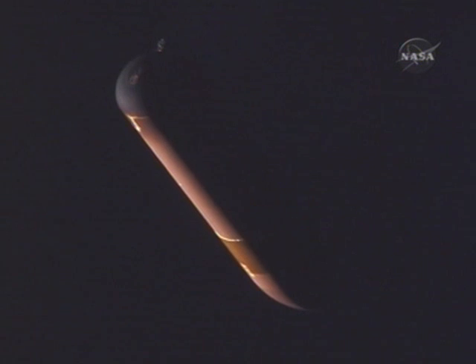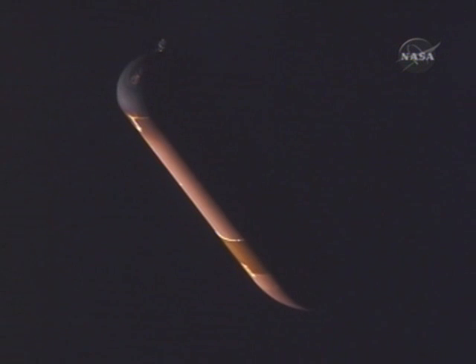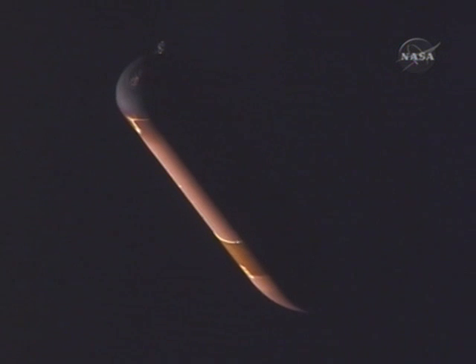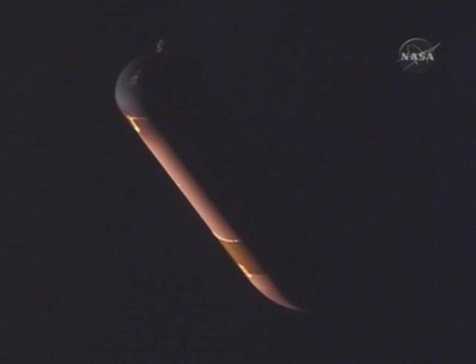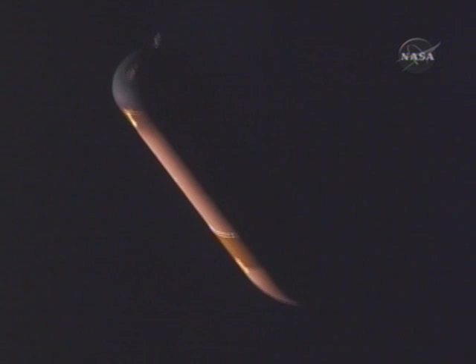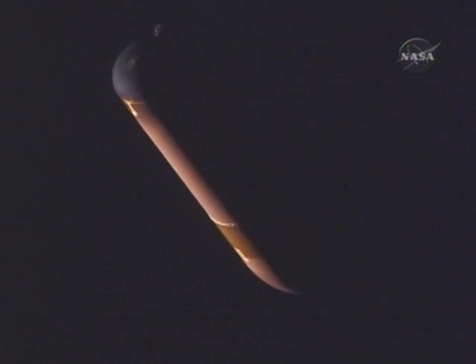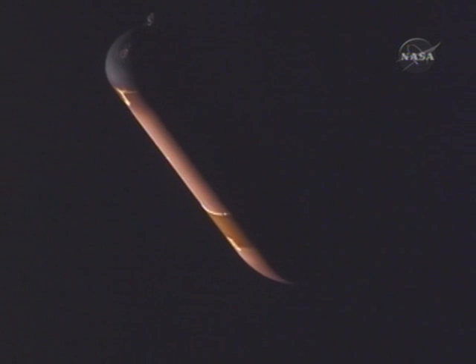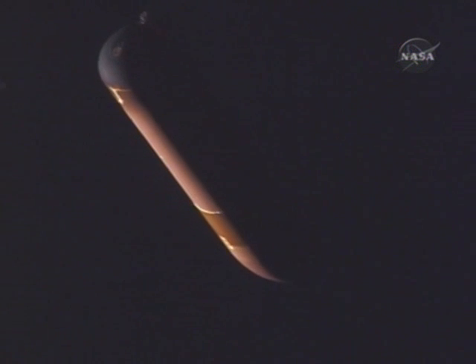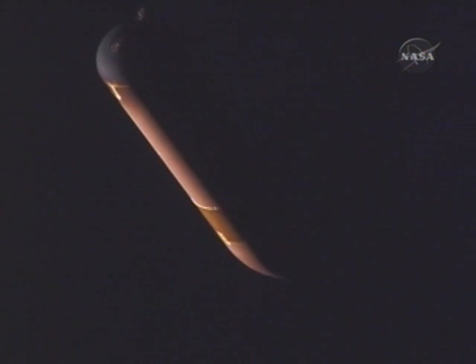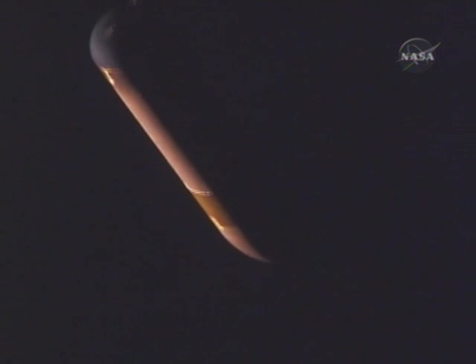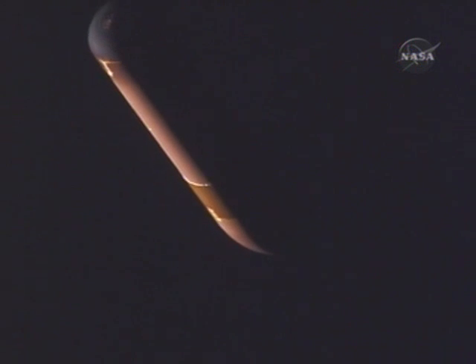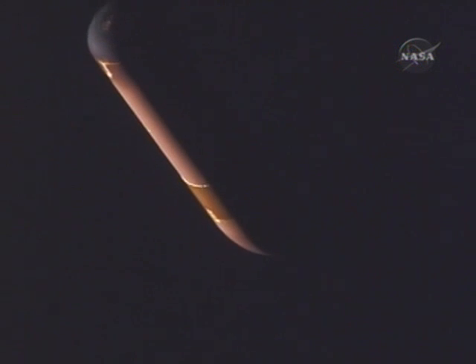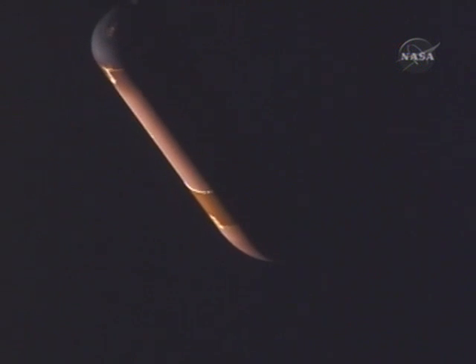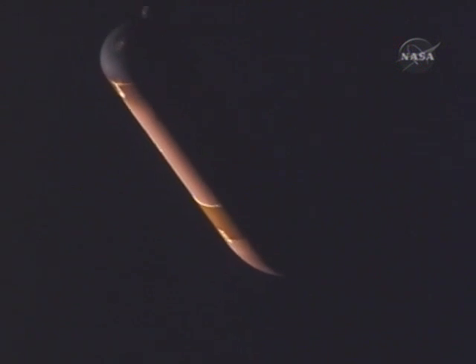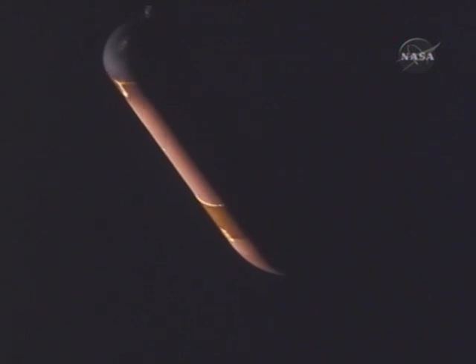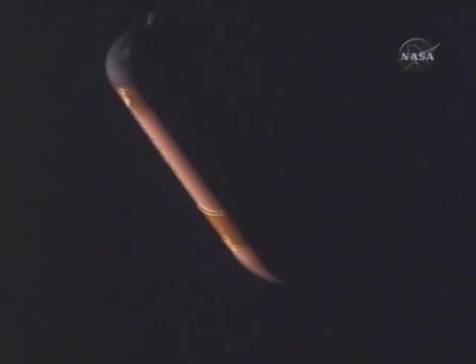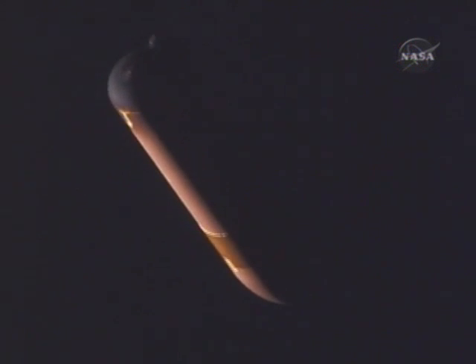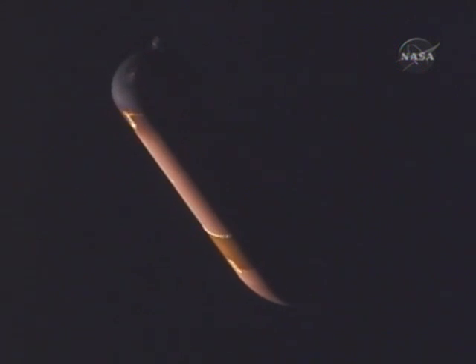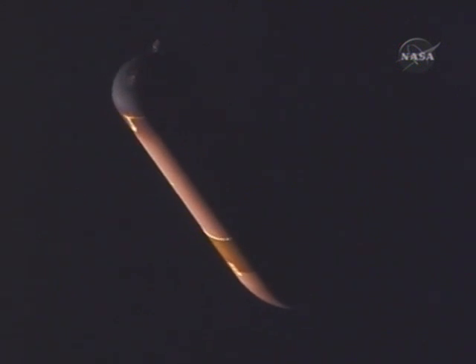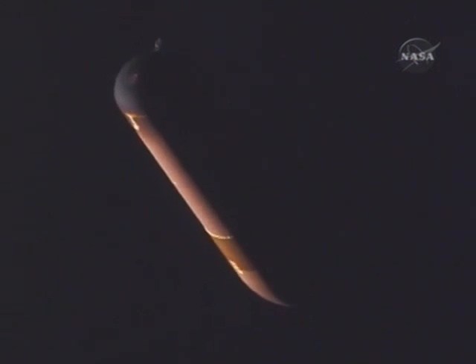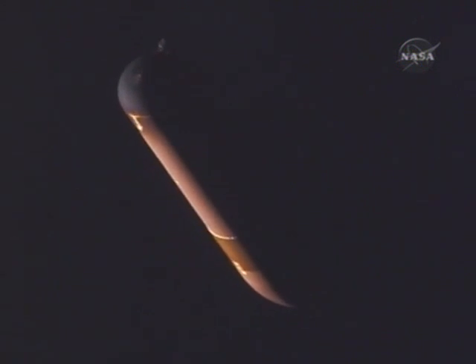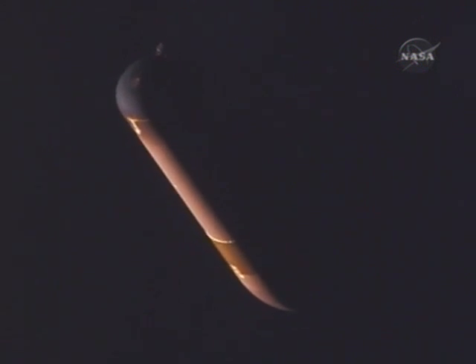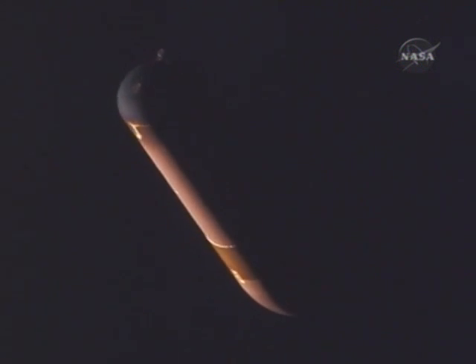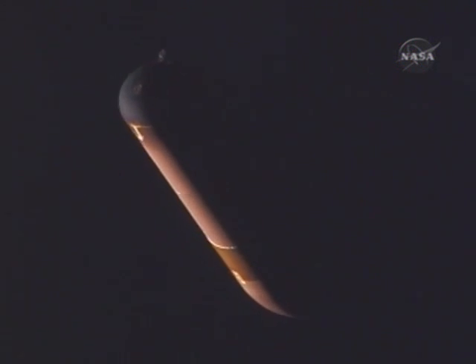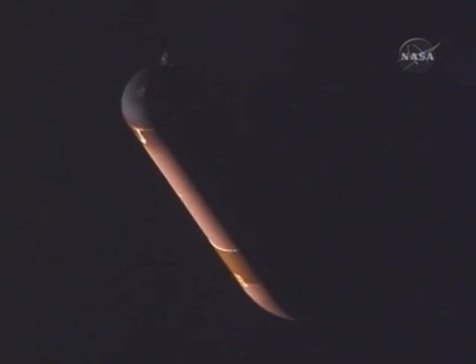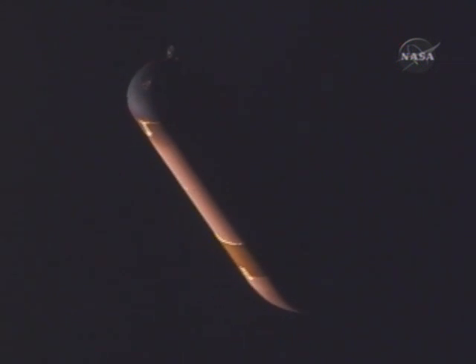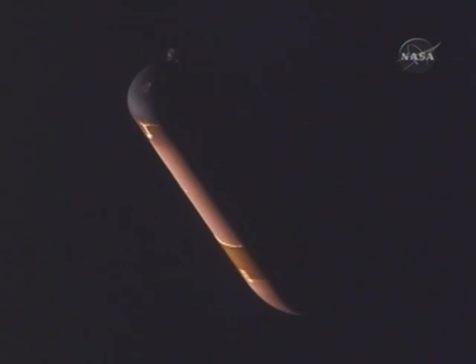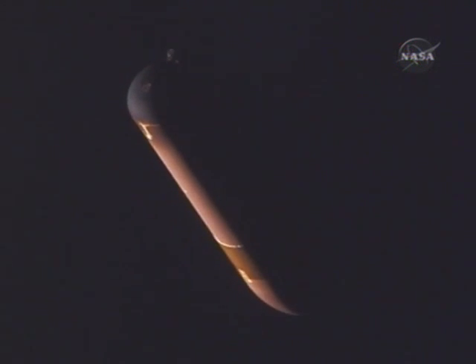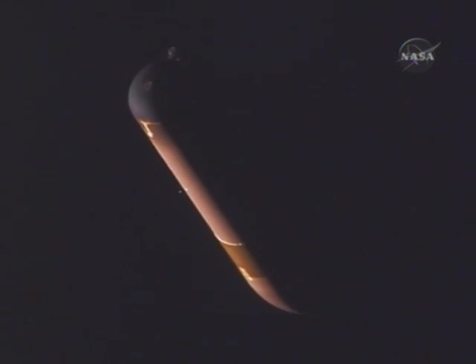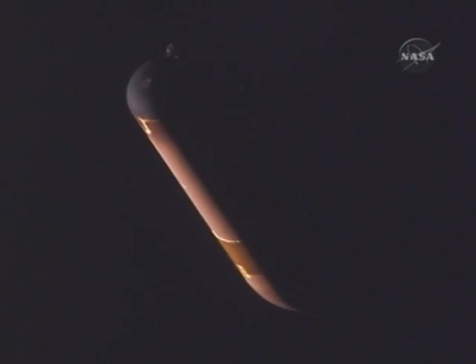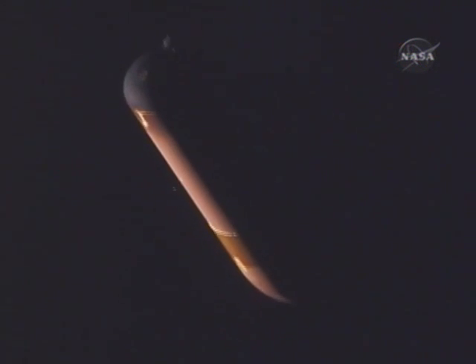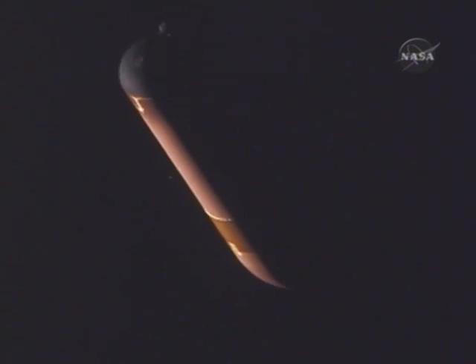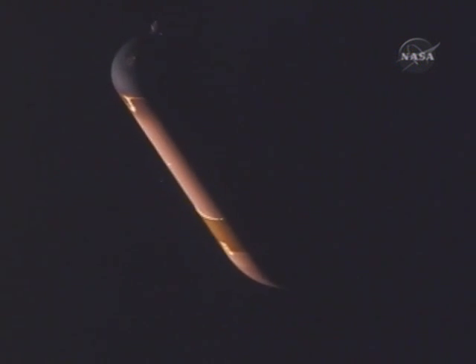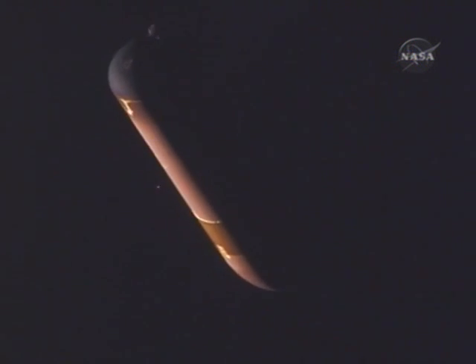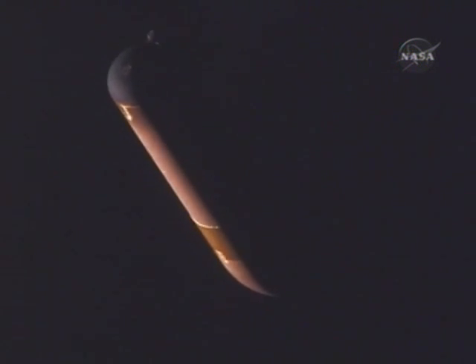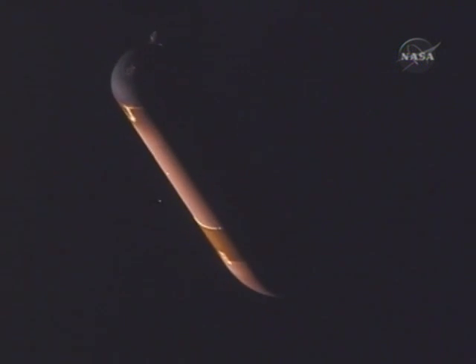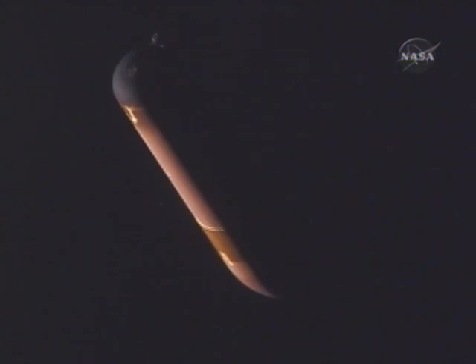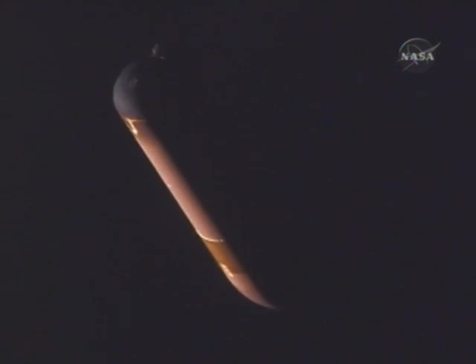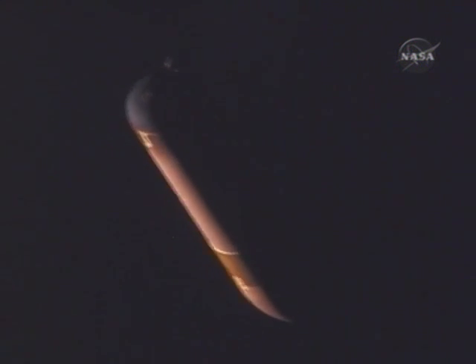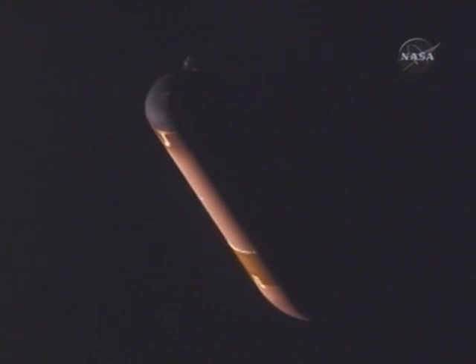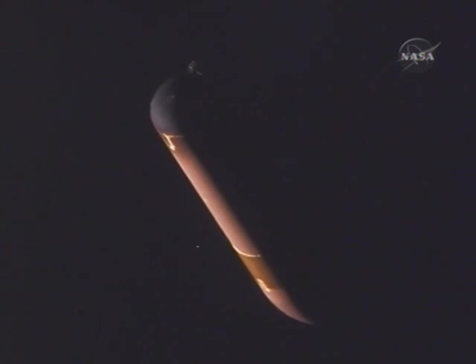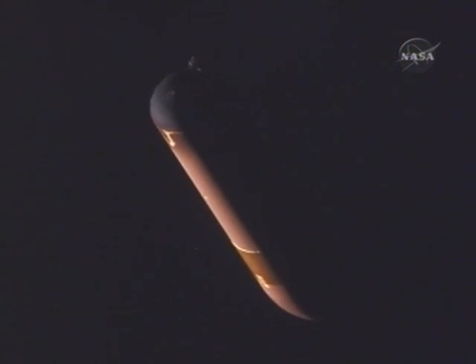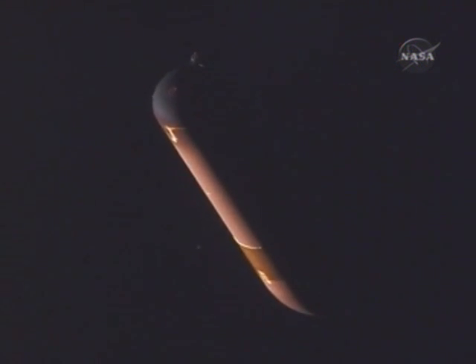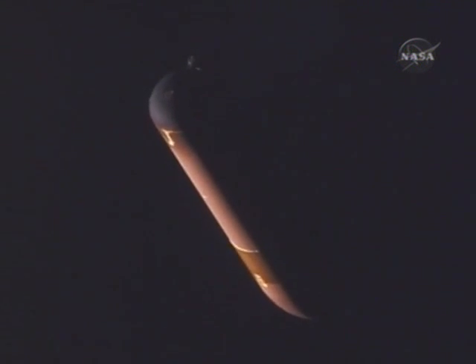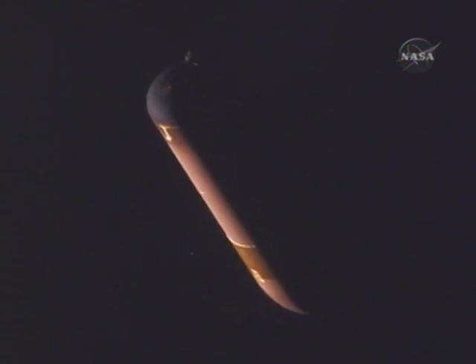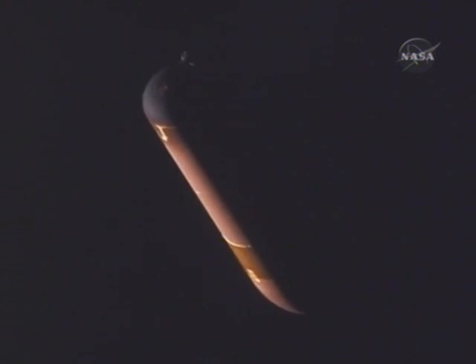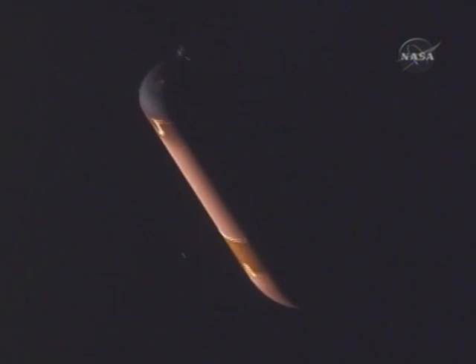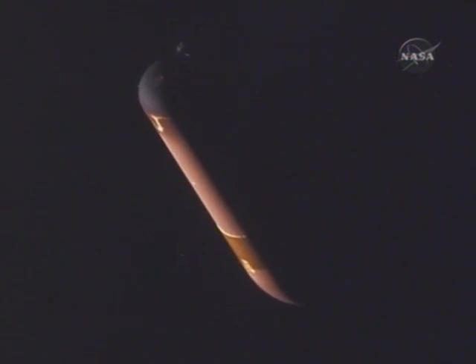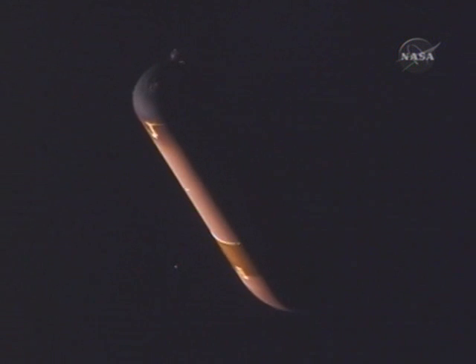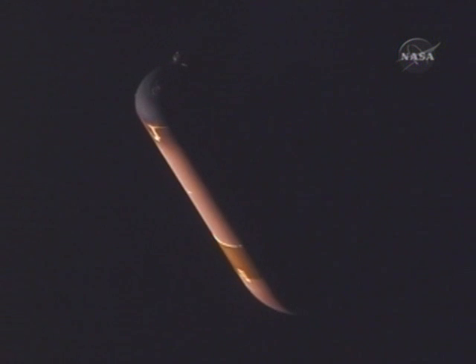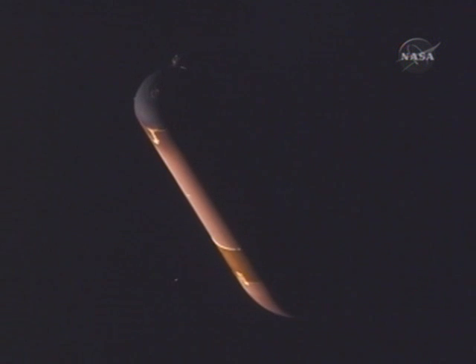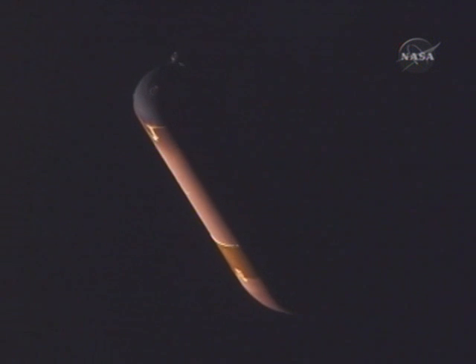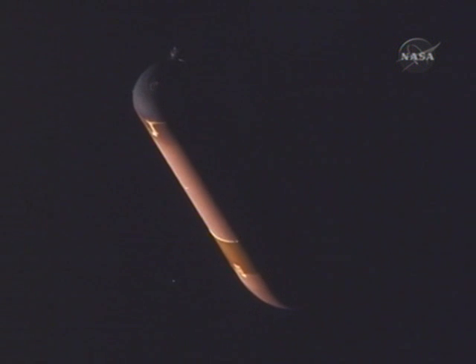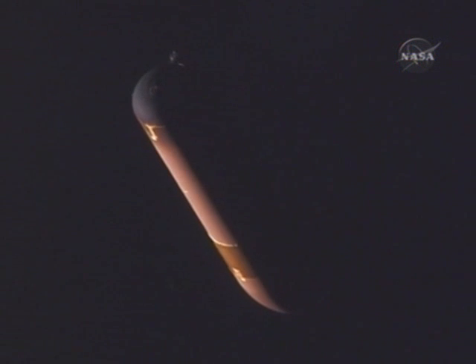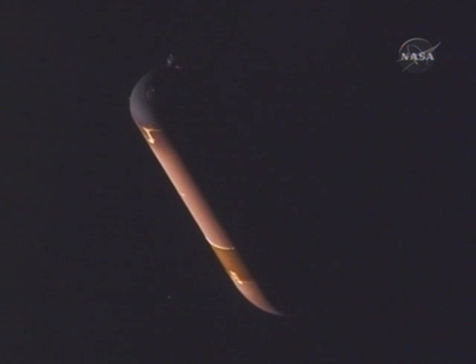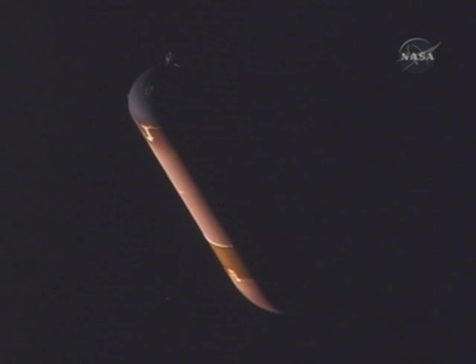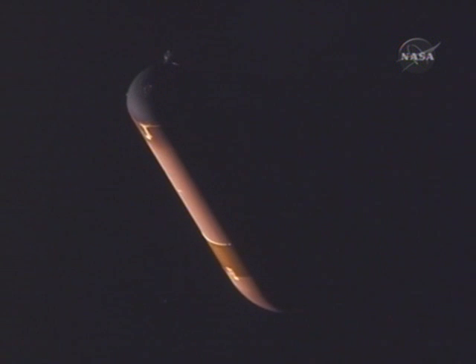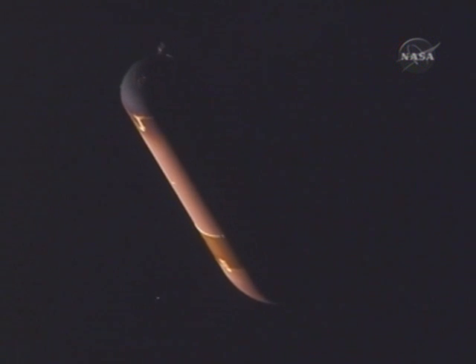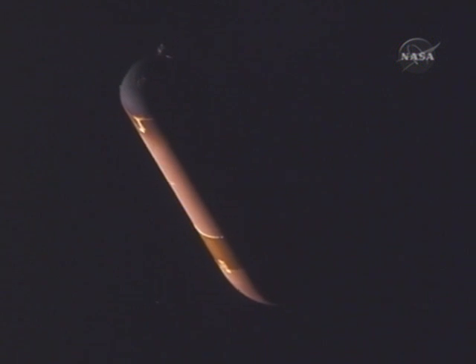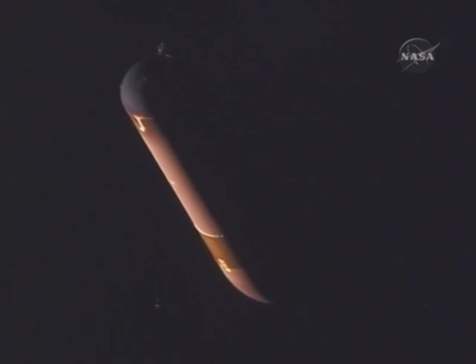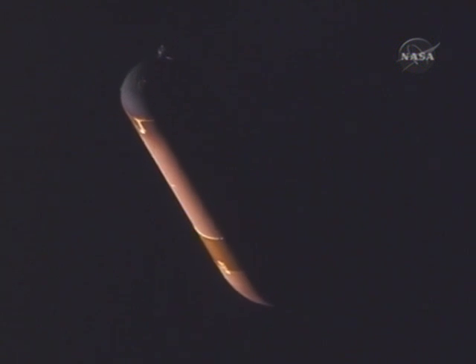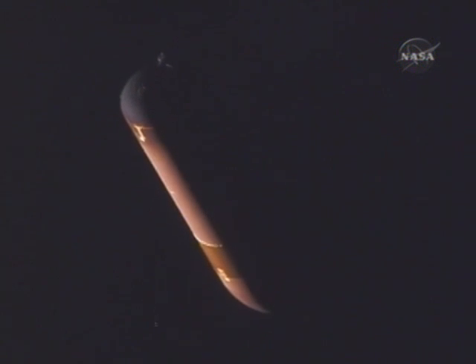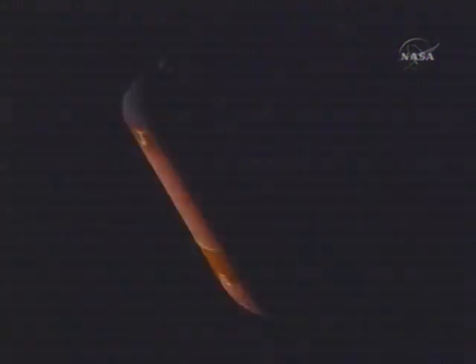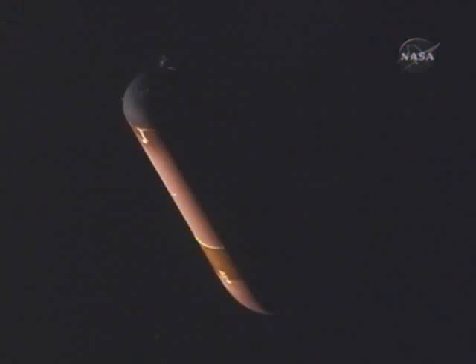This is some recorded video from earlier in Atlantis' climb into orbit — a view of the external tank as it's separated from the shuttle.